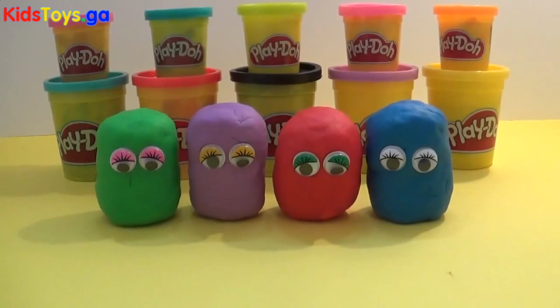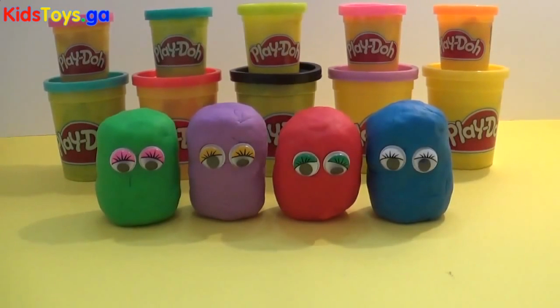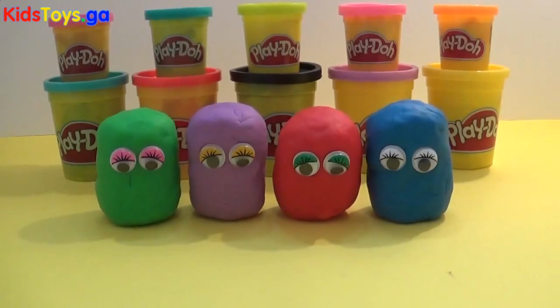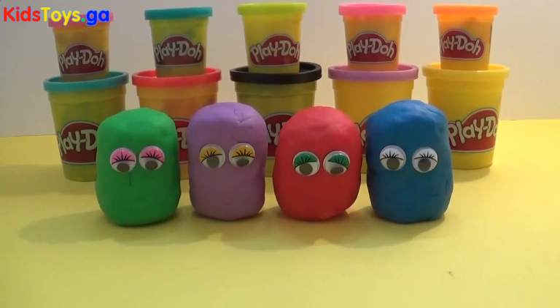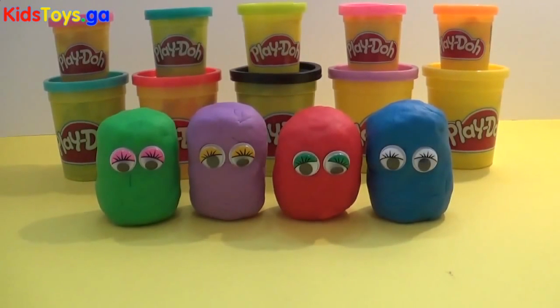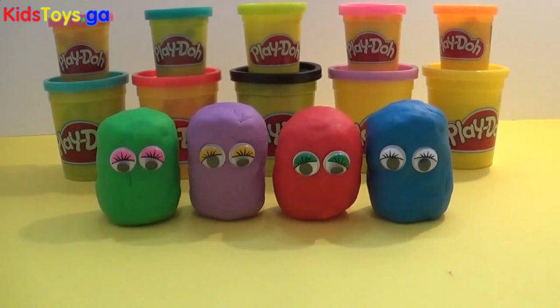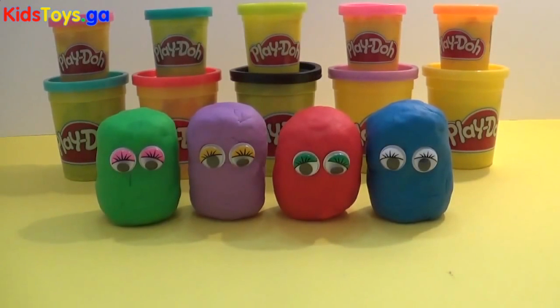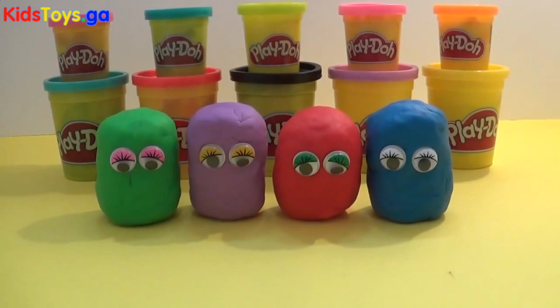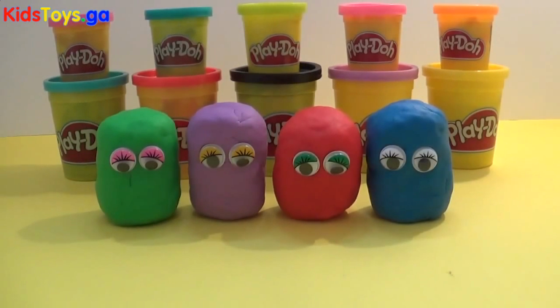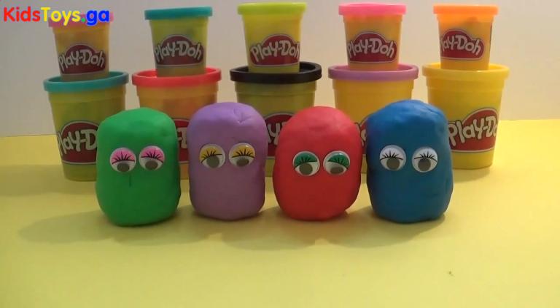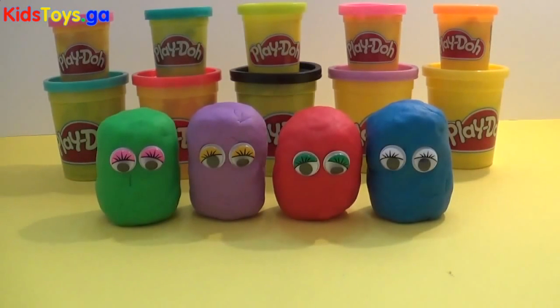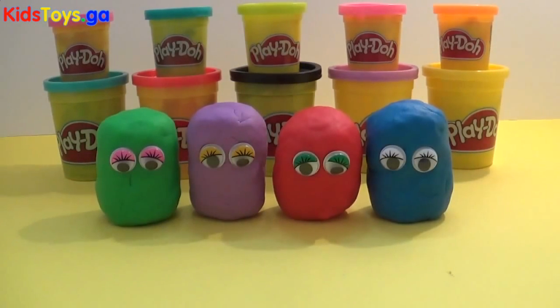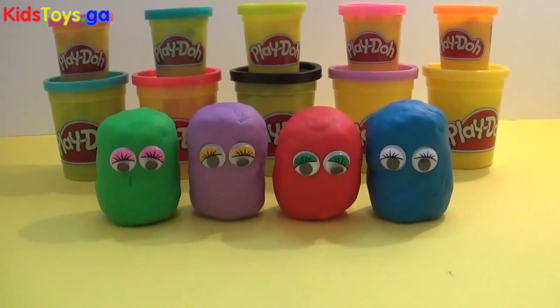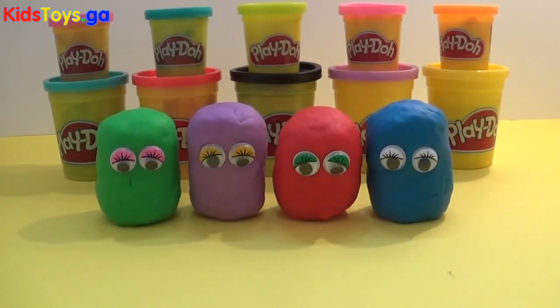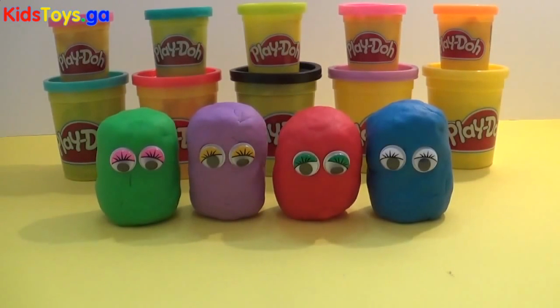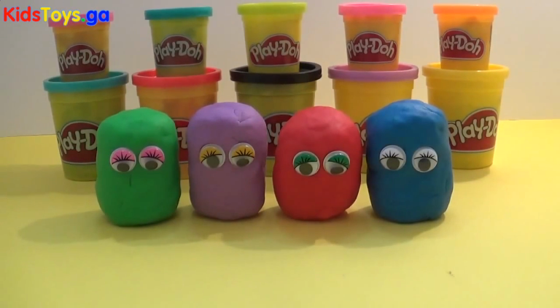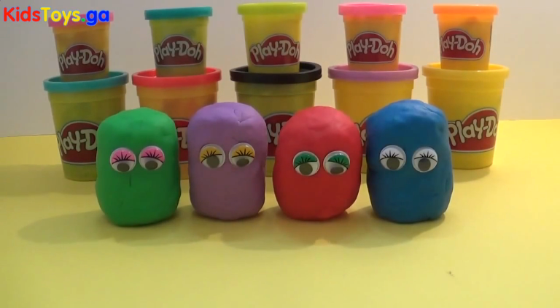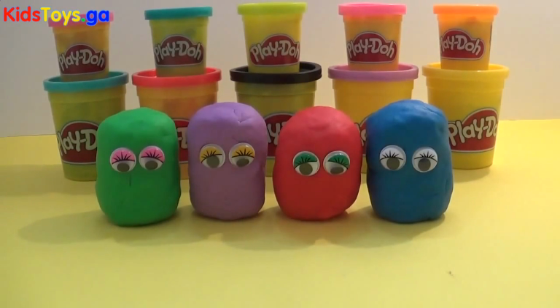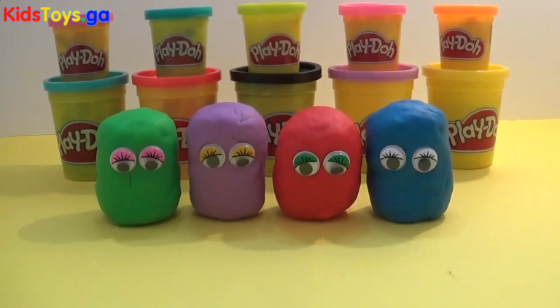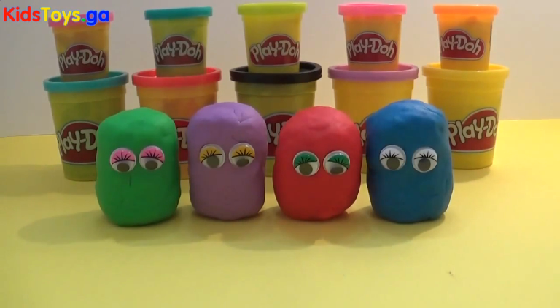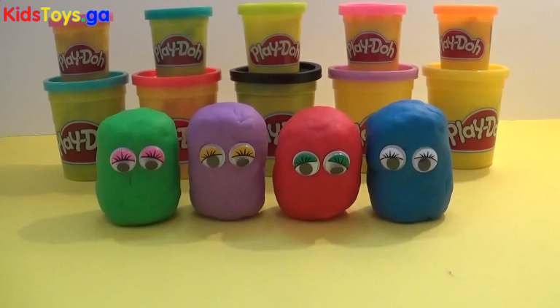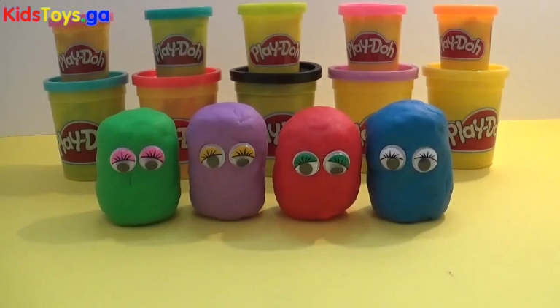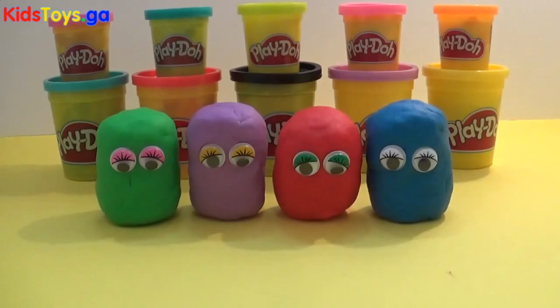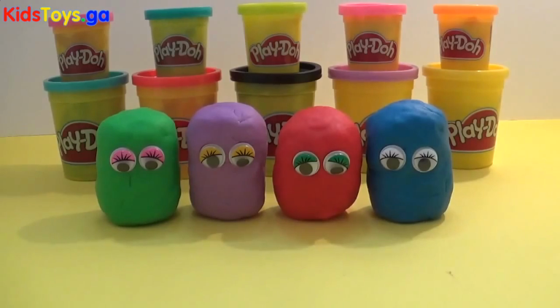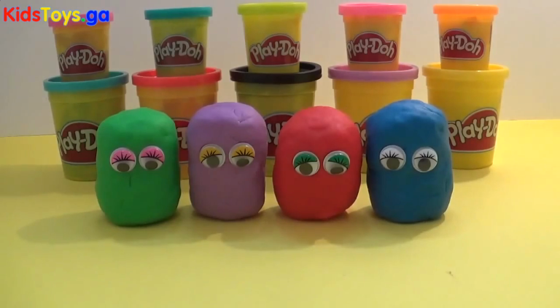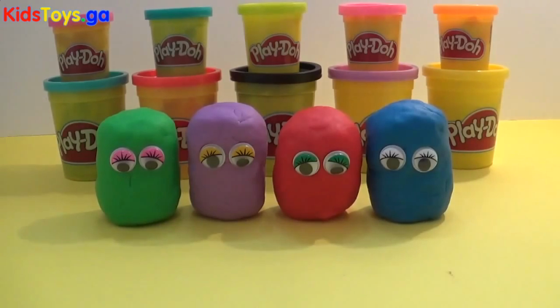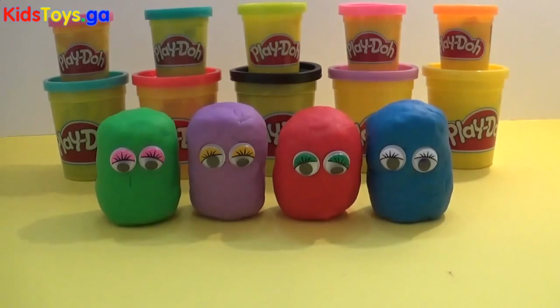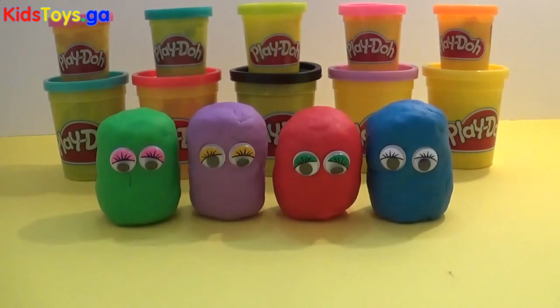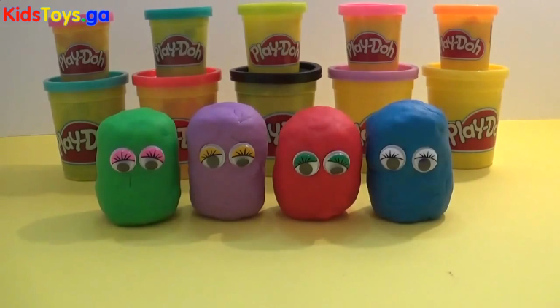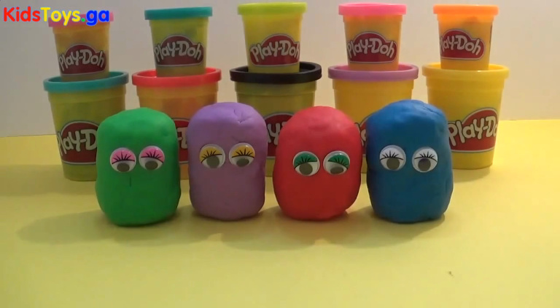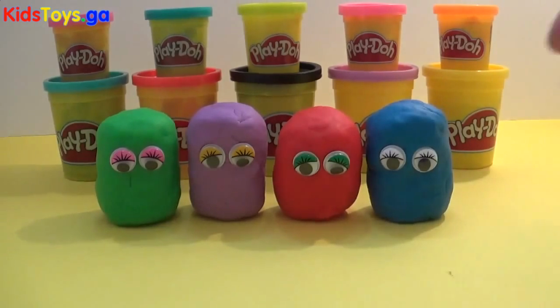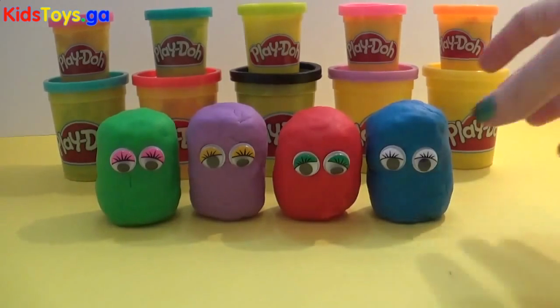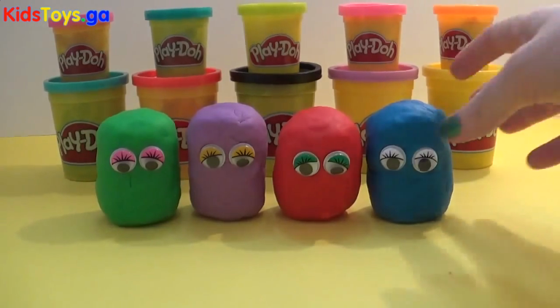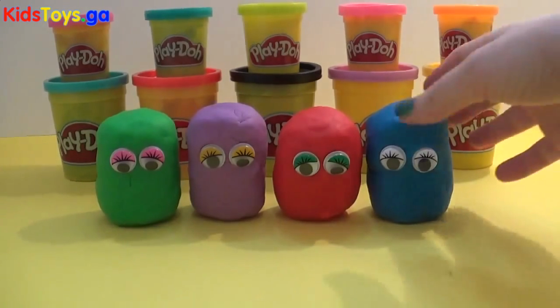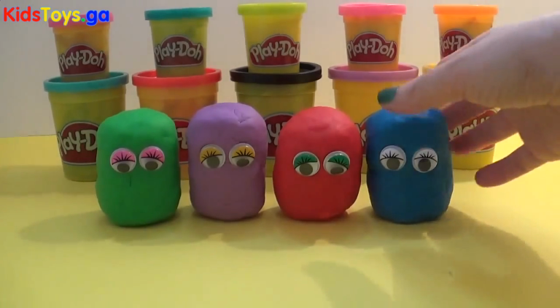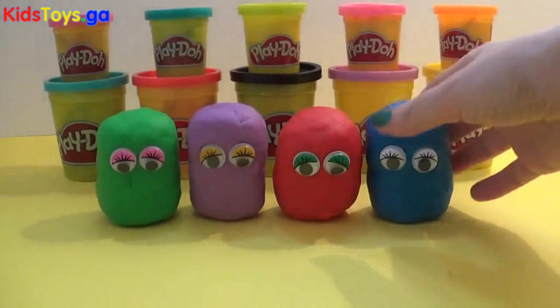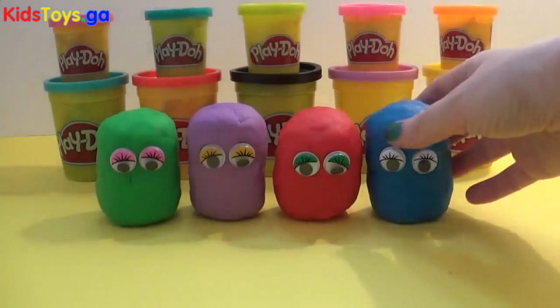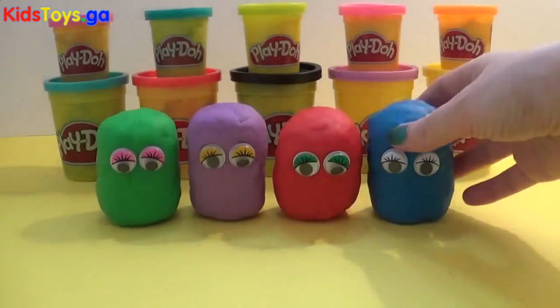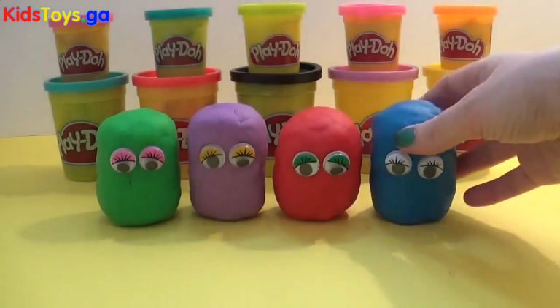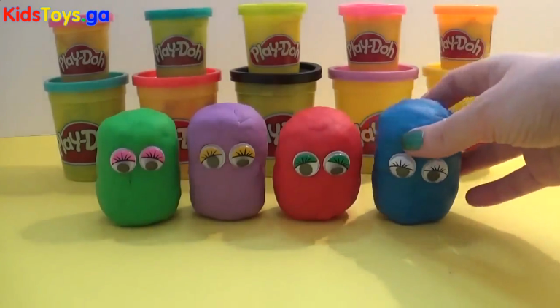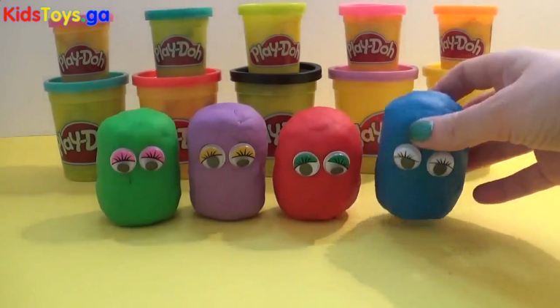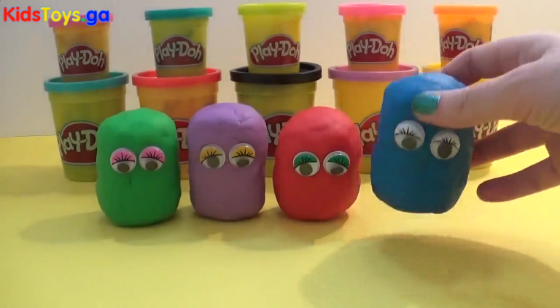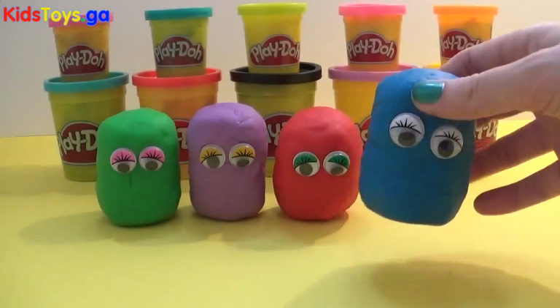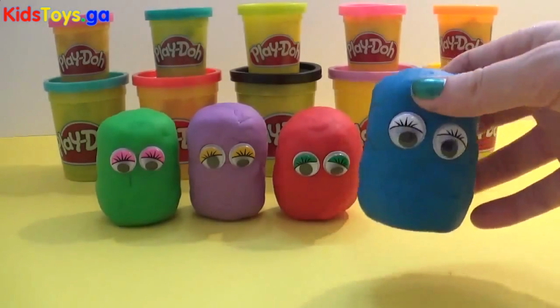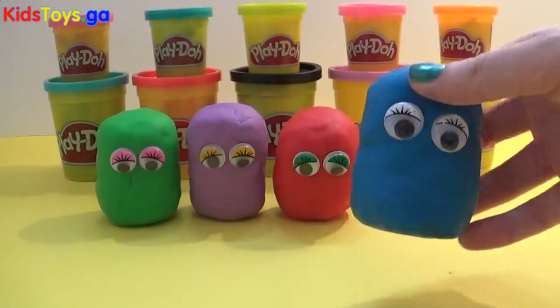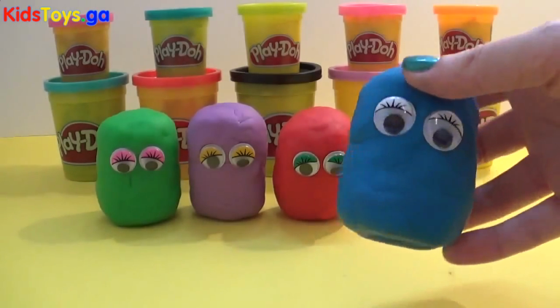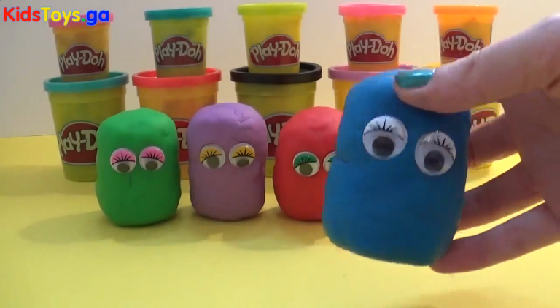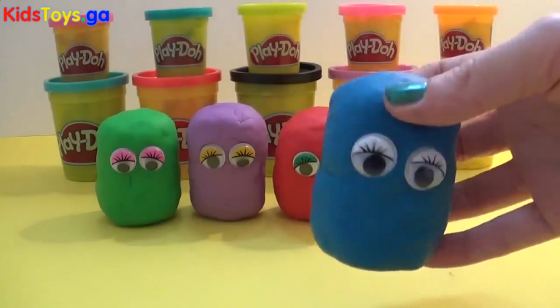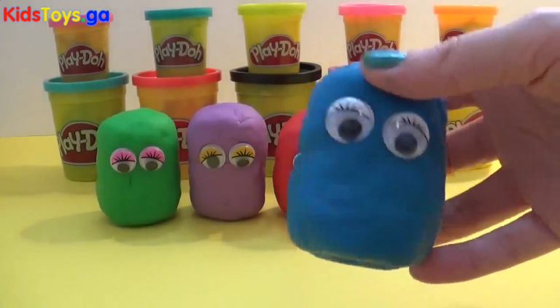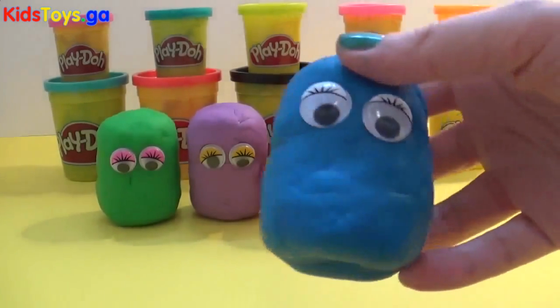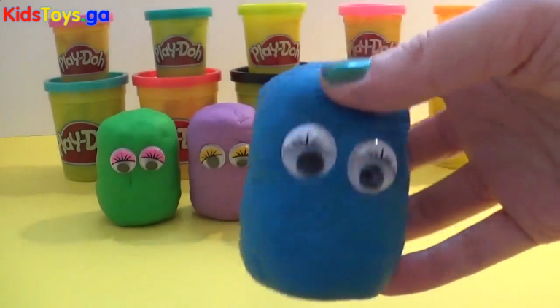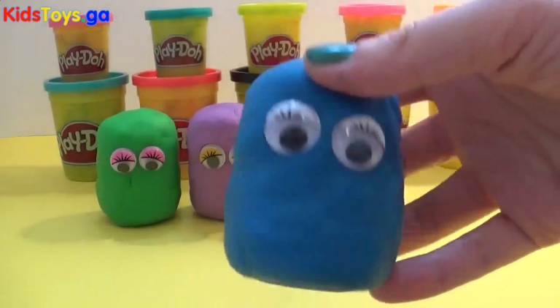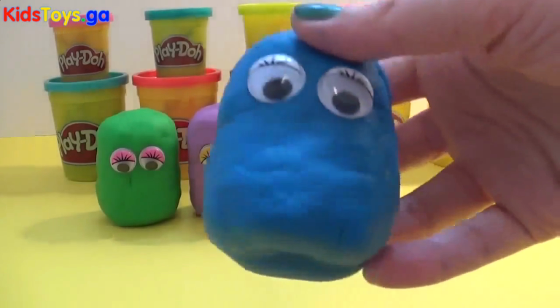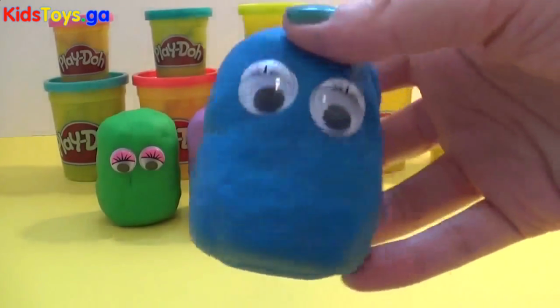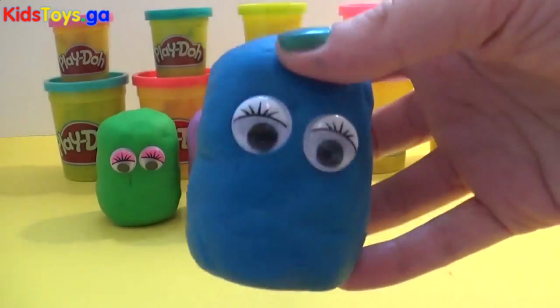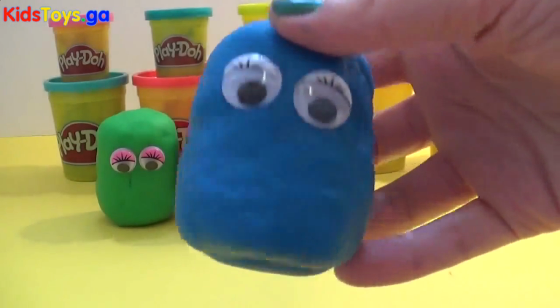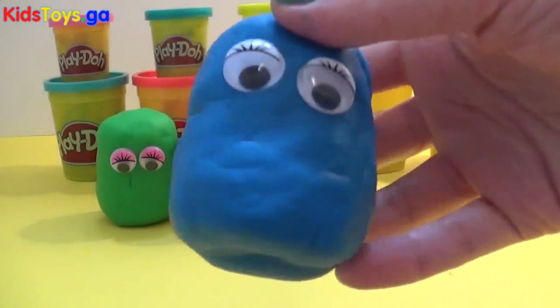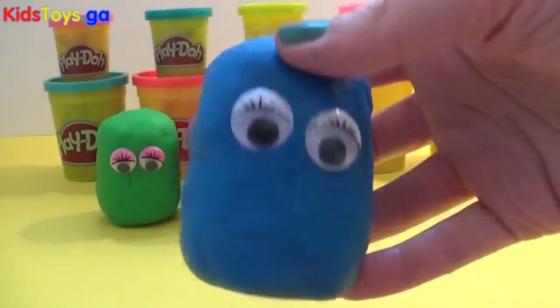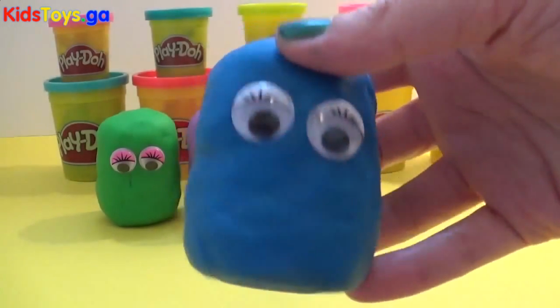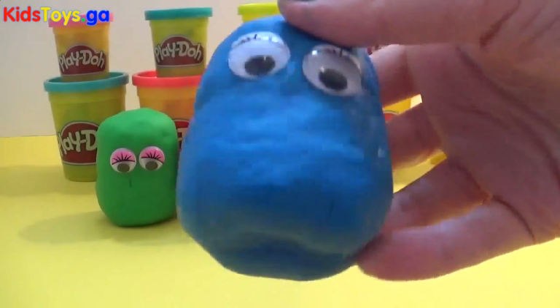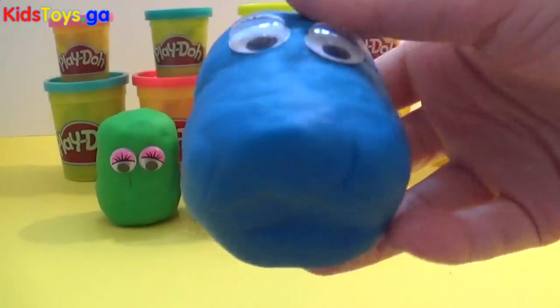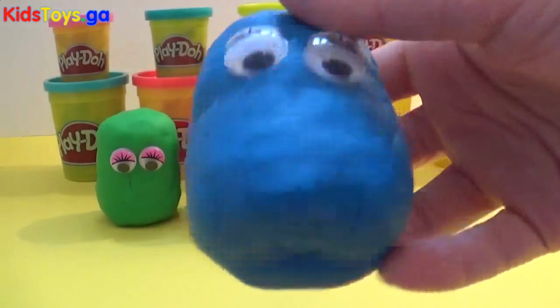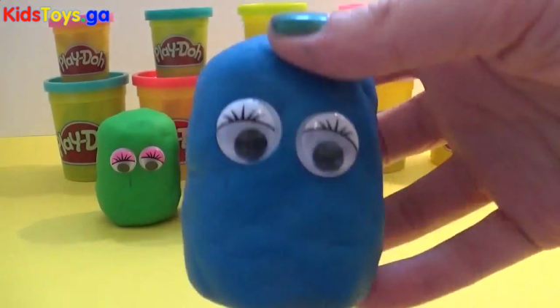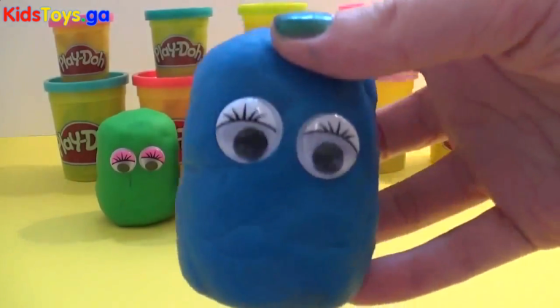Hey everyone, it's Giggle Pops here. I have some Silly Faces Play-Doh surprises for you.